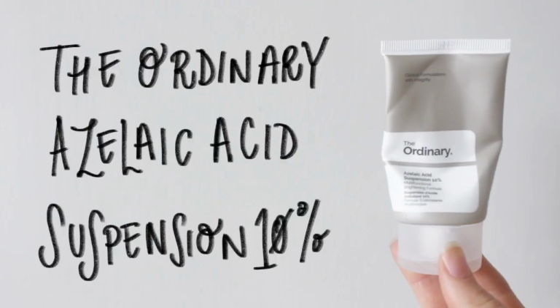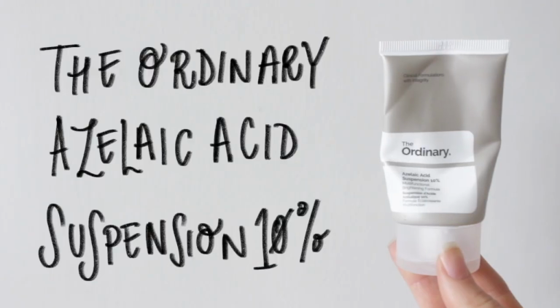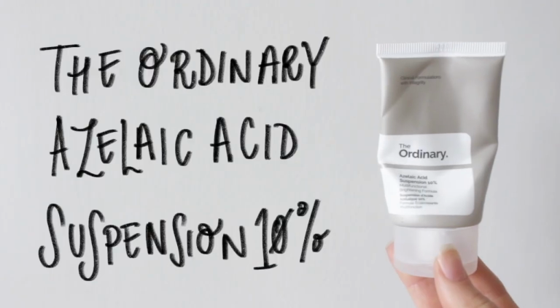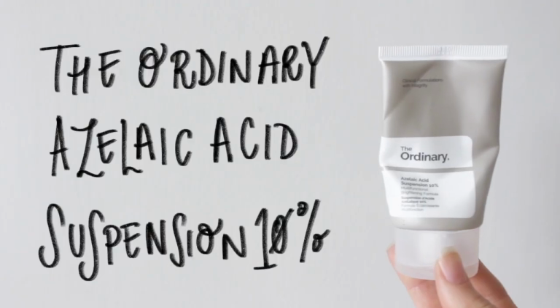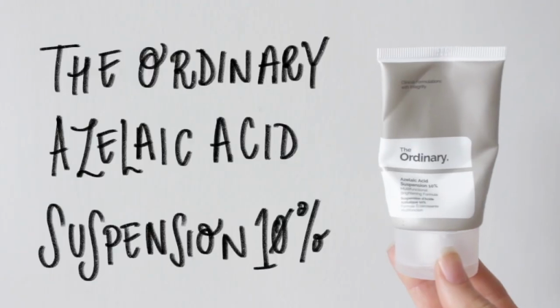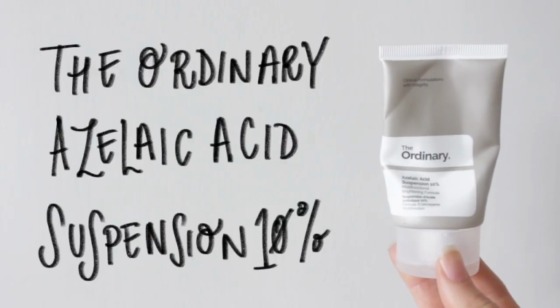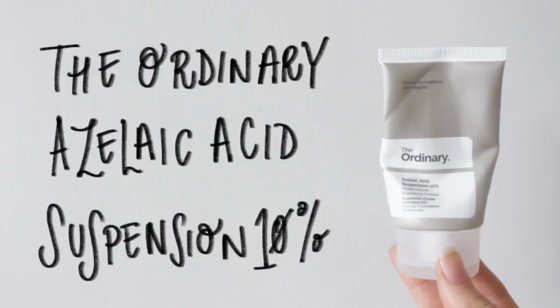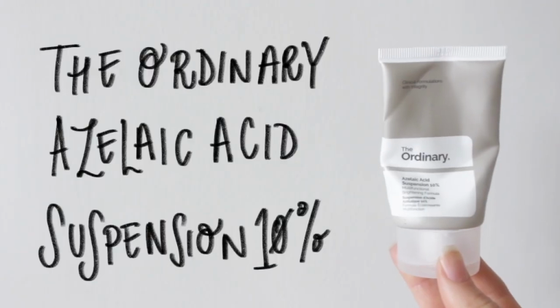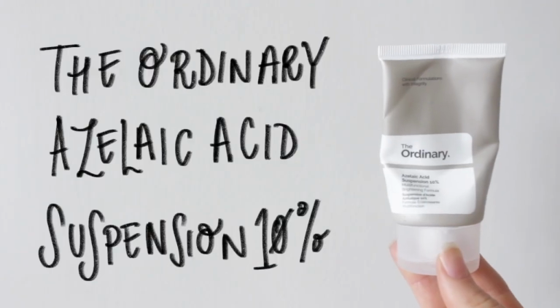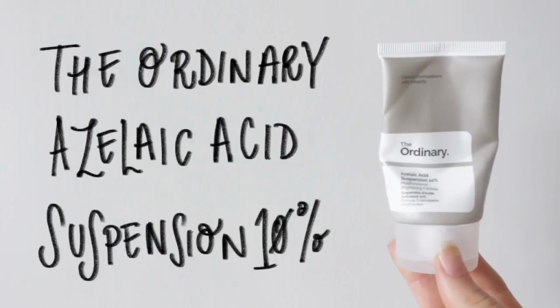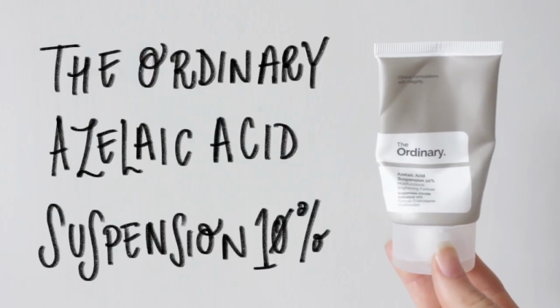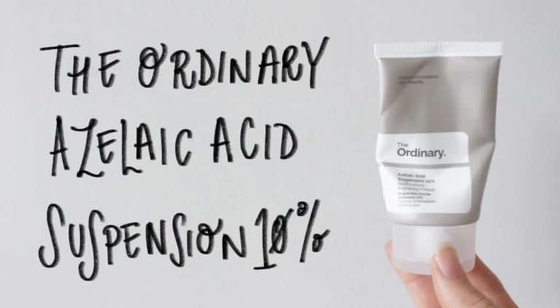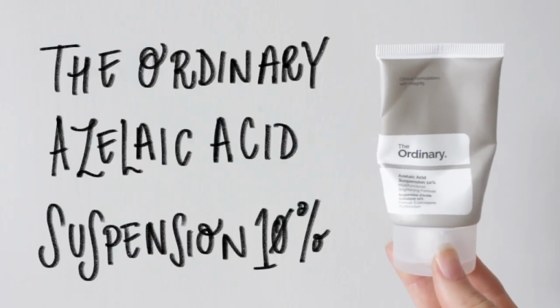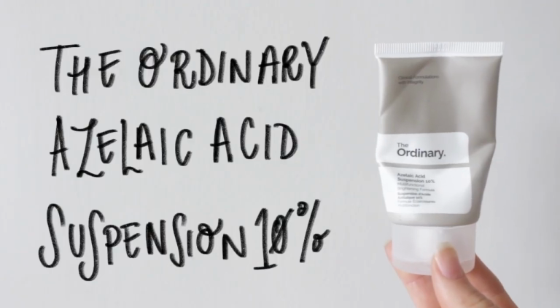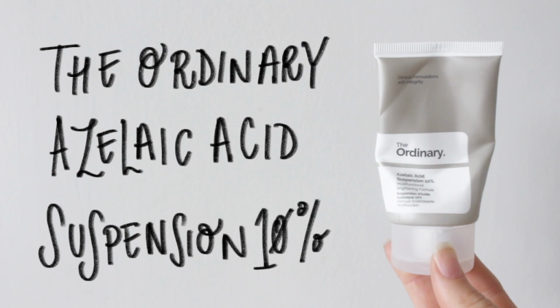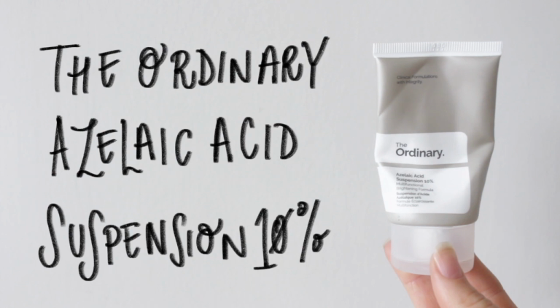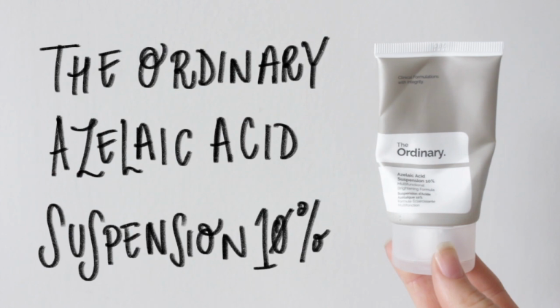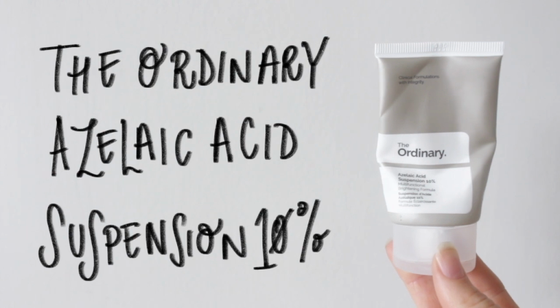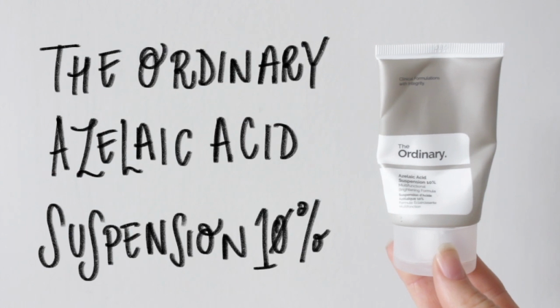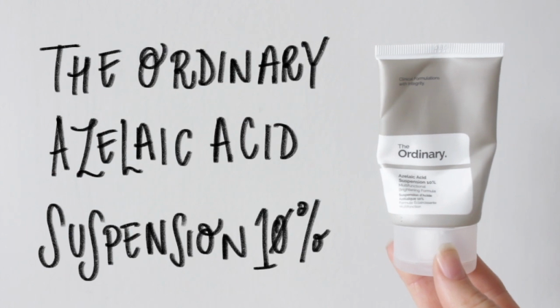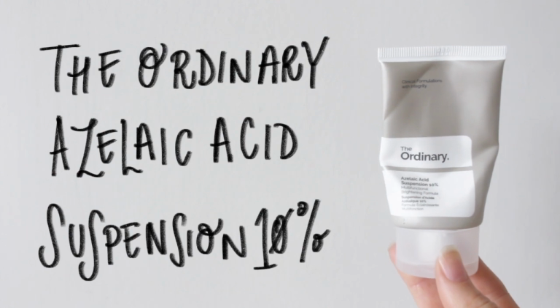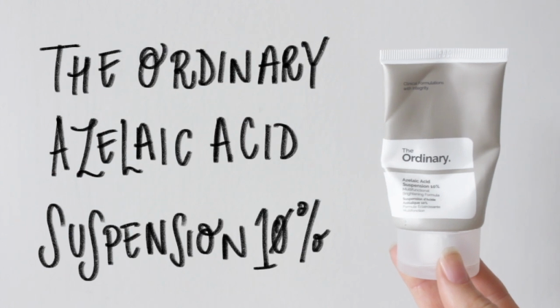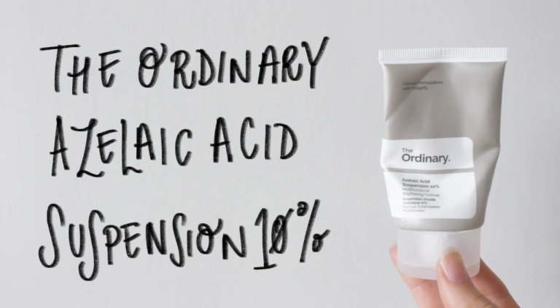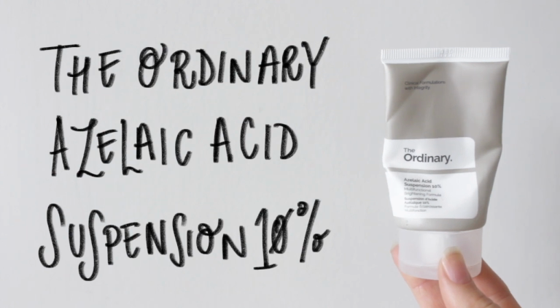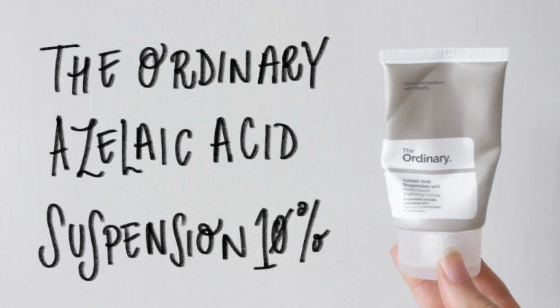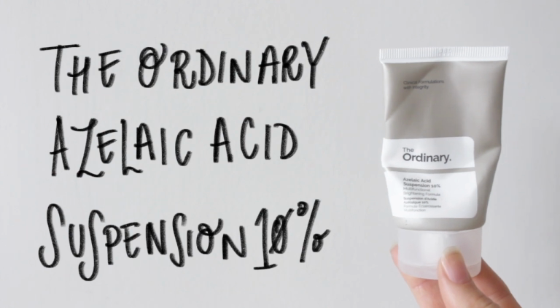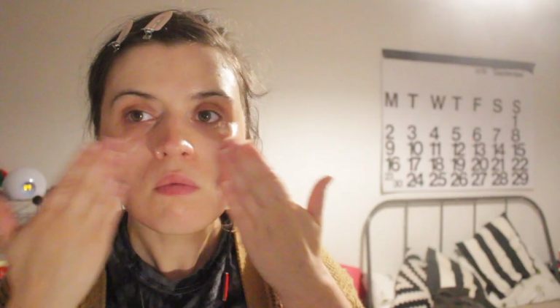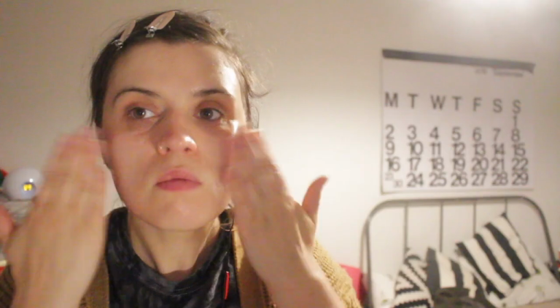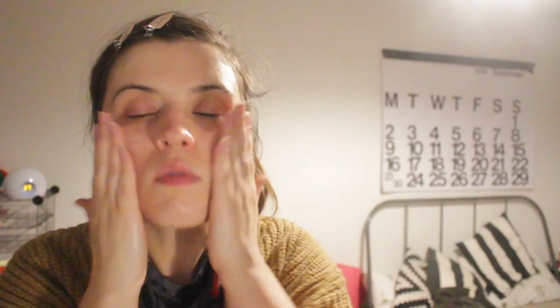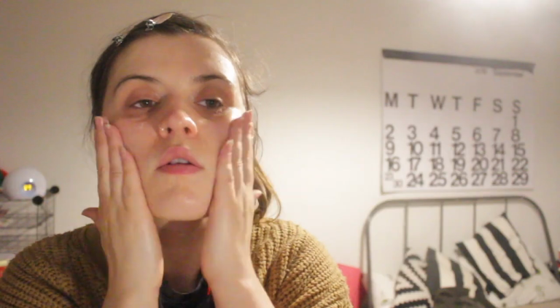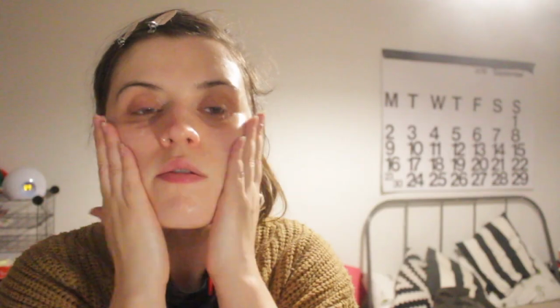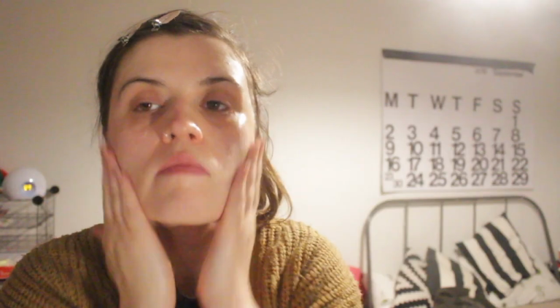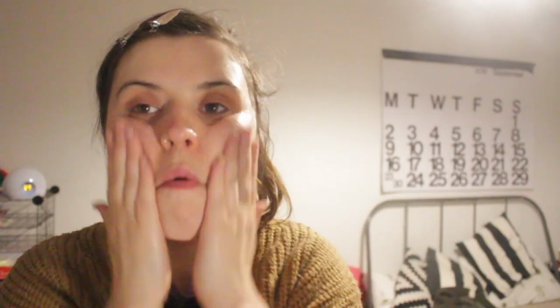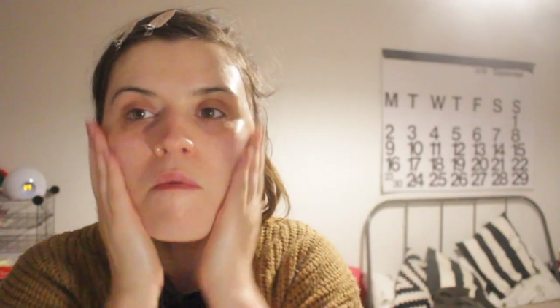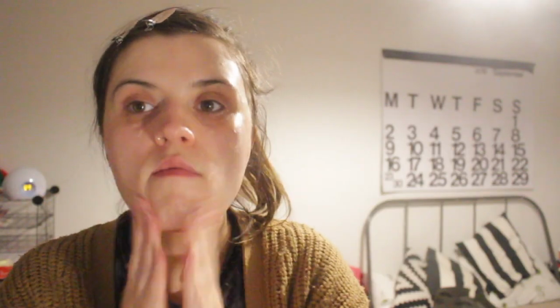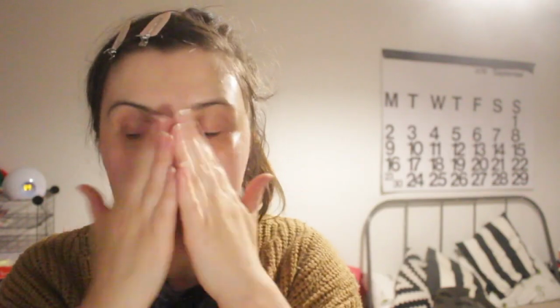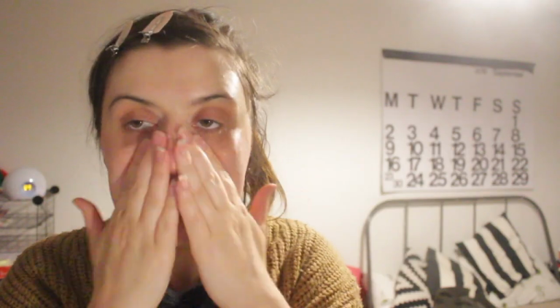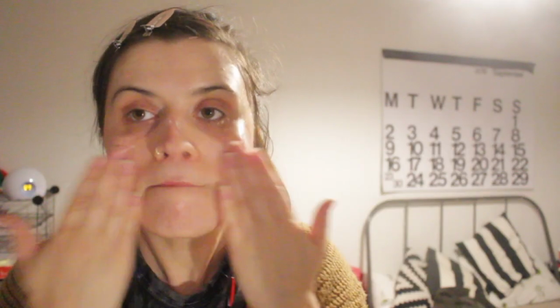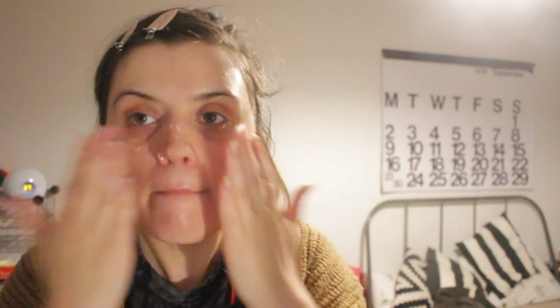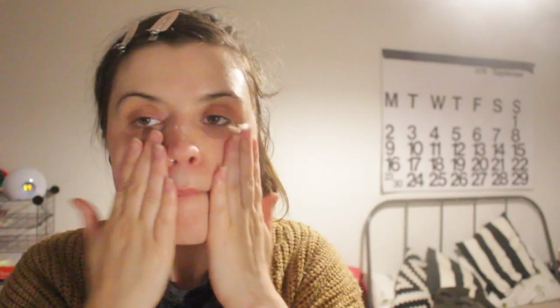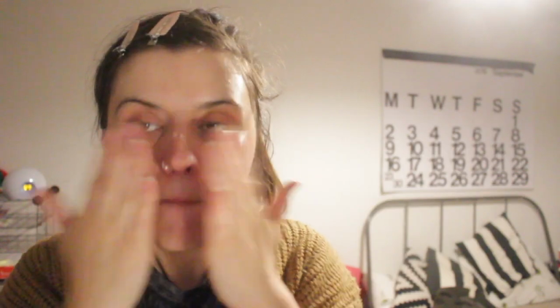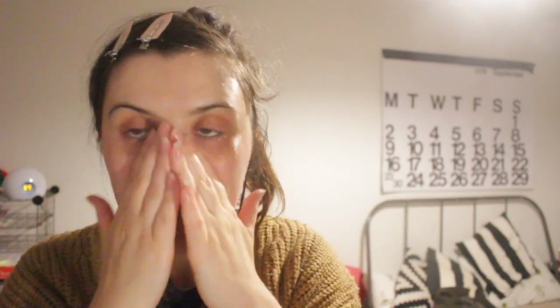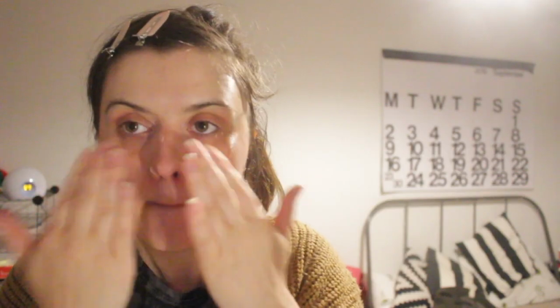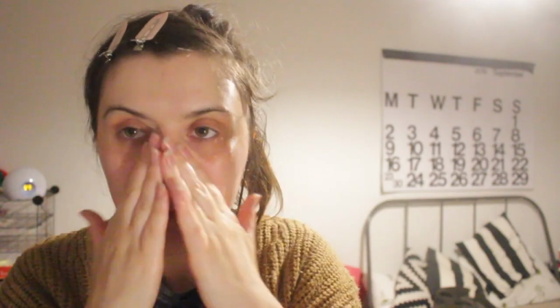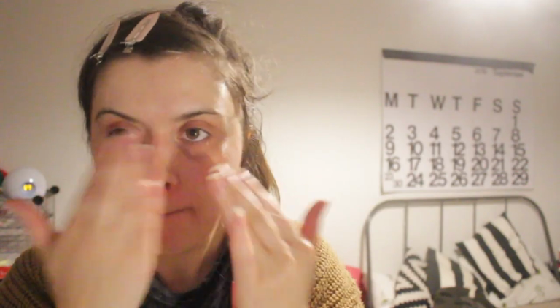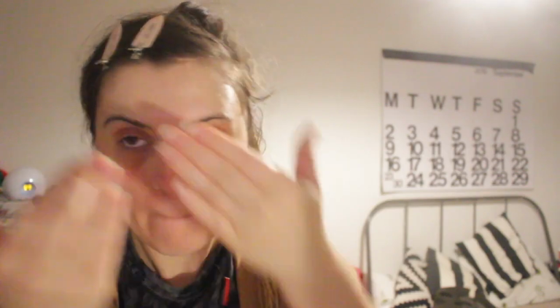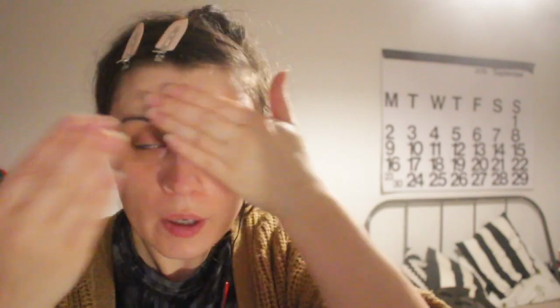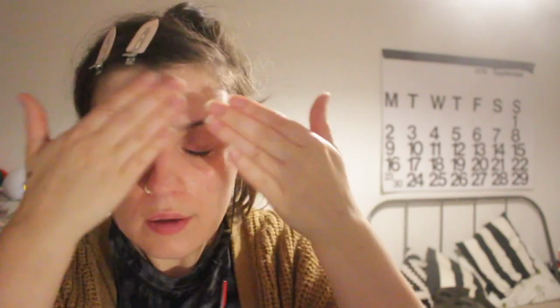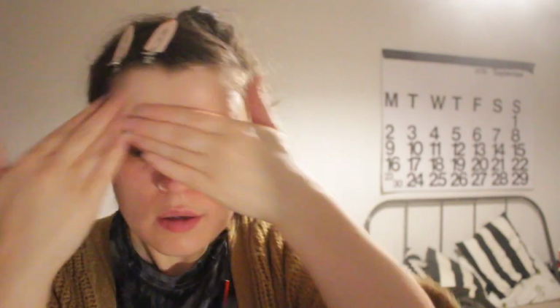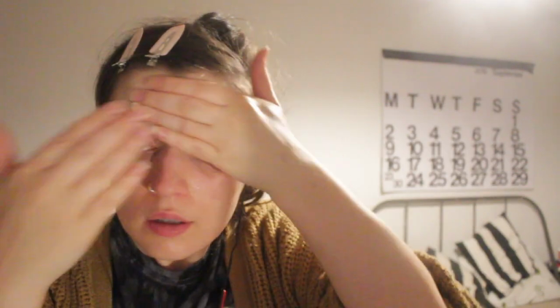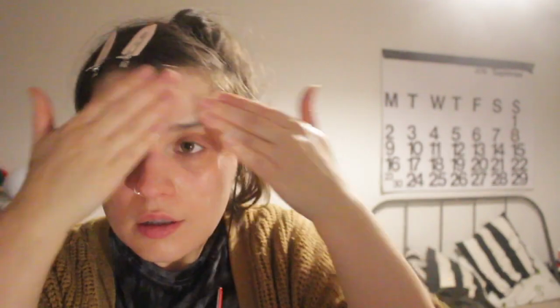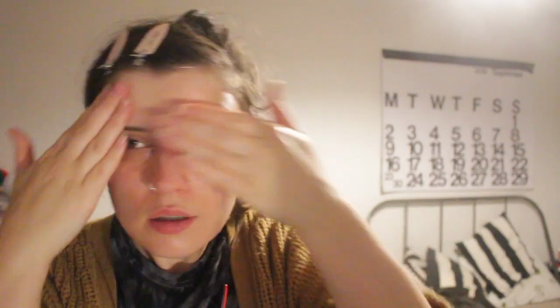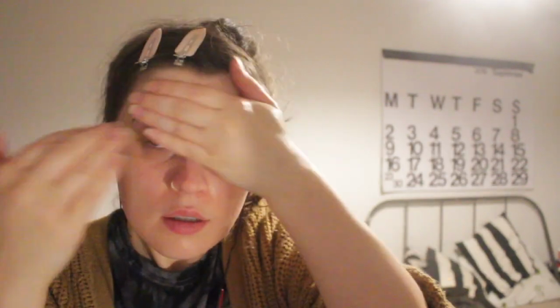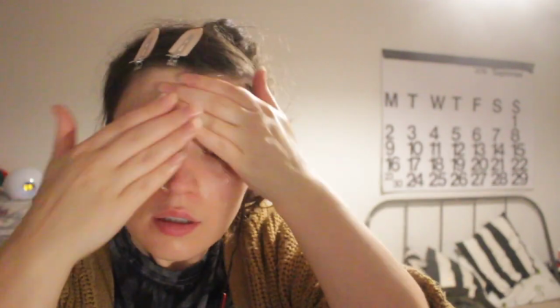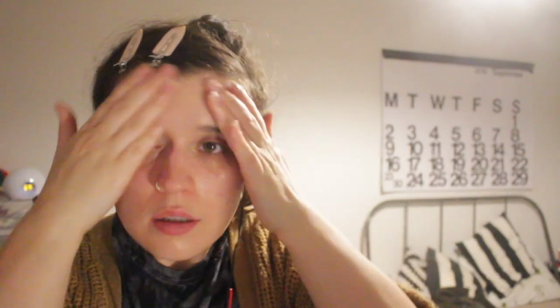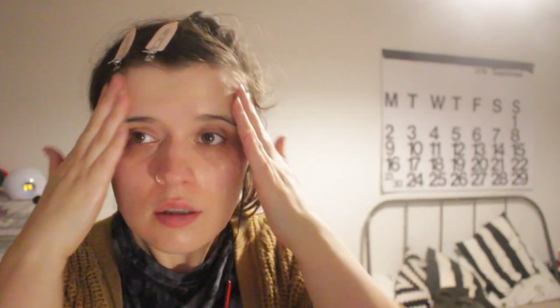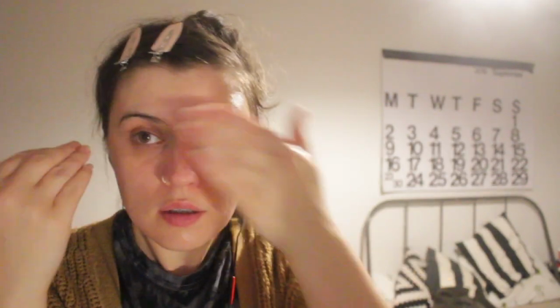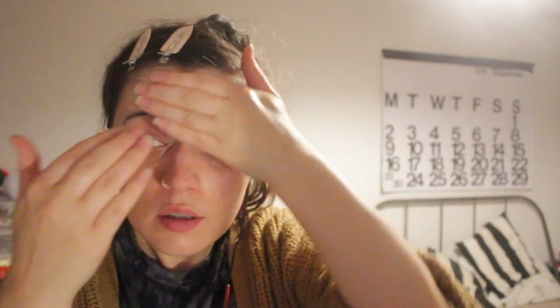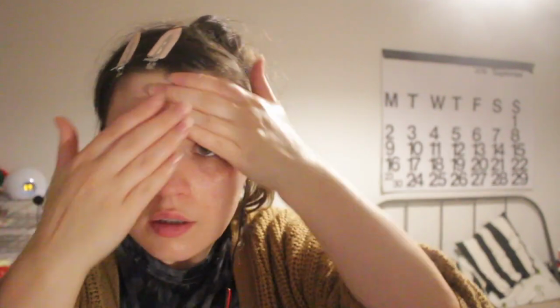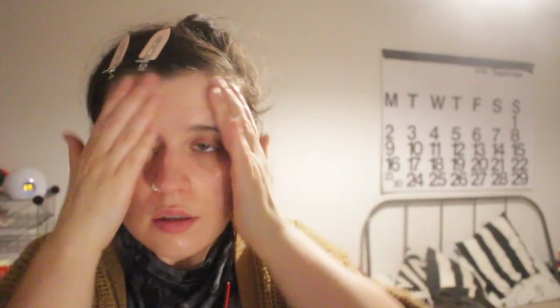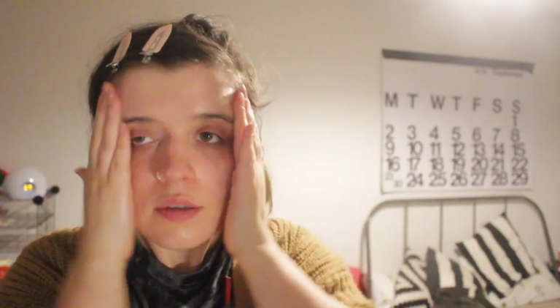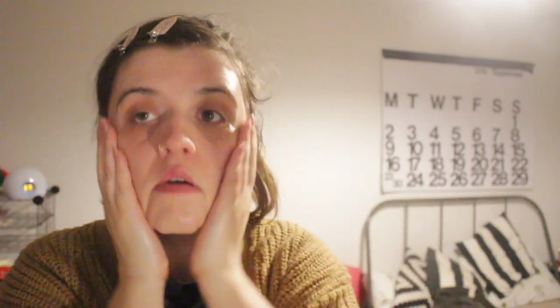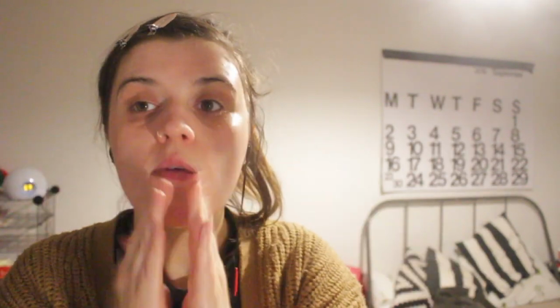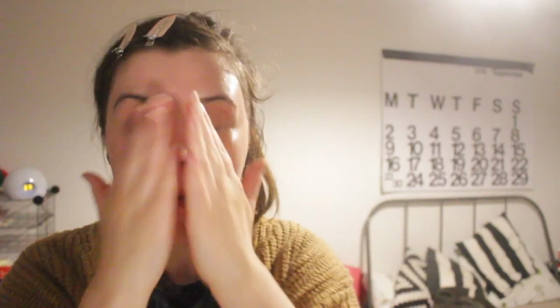Another absolute beauty by The Ordinary — this is the Azelaic Acid Suspension, and this is great for brightening and evening out the skin tone.